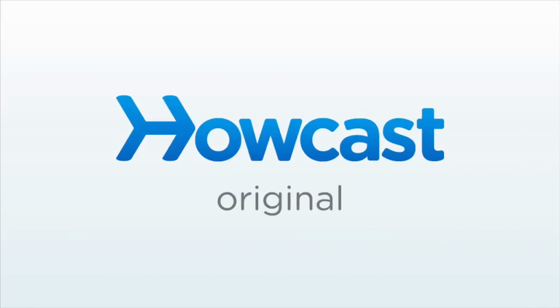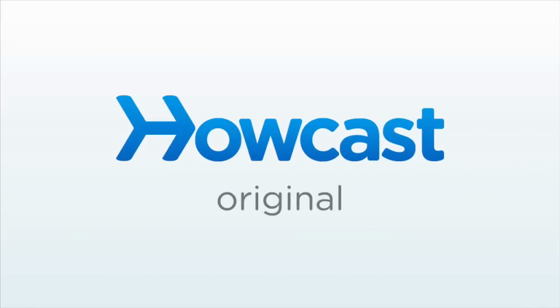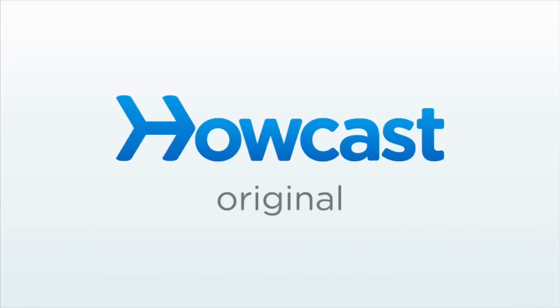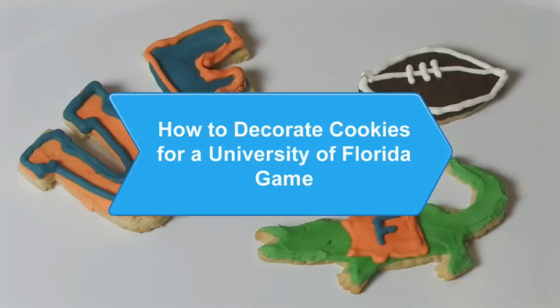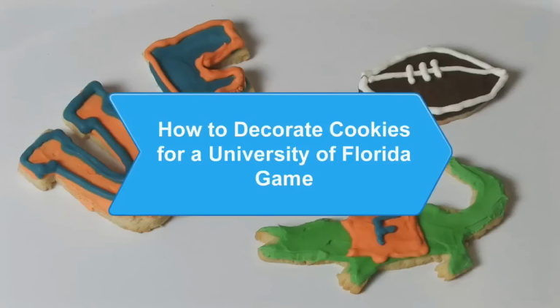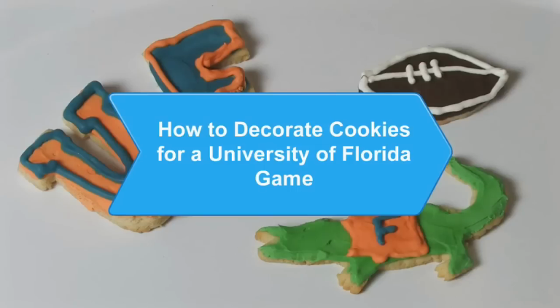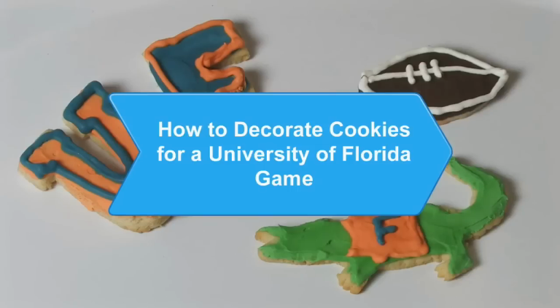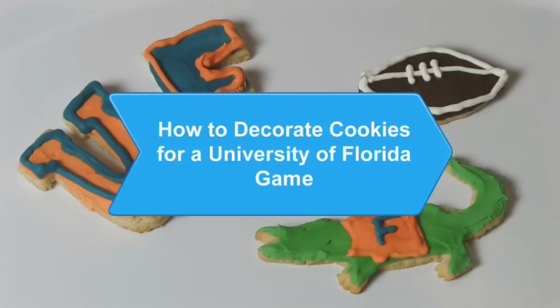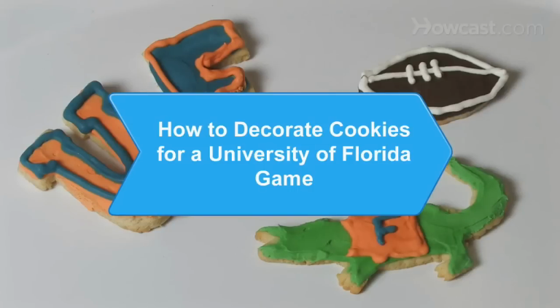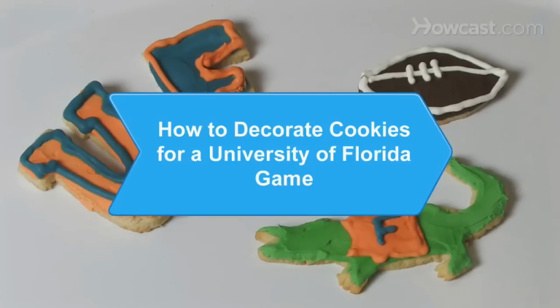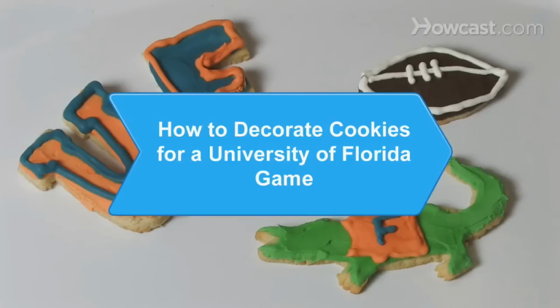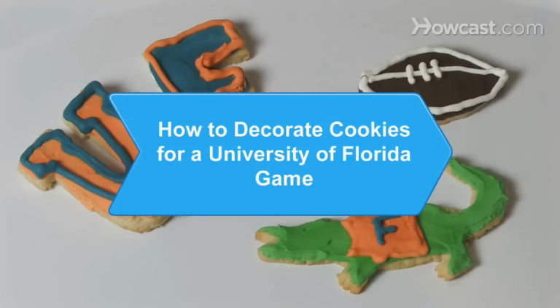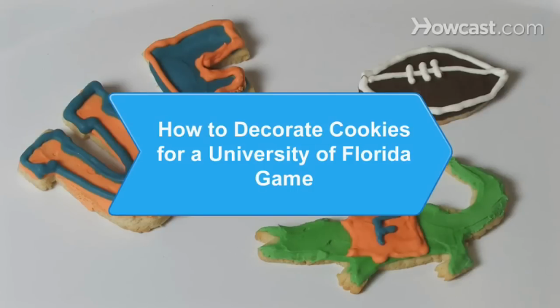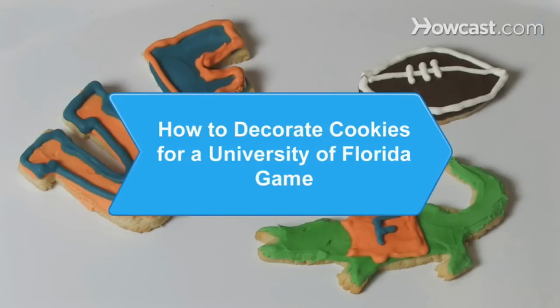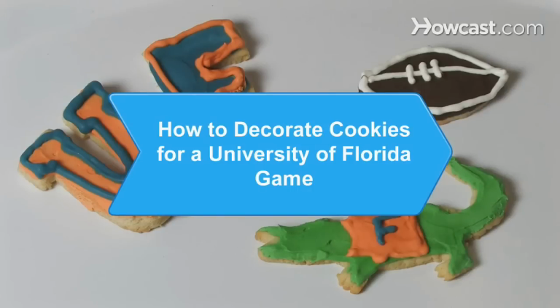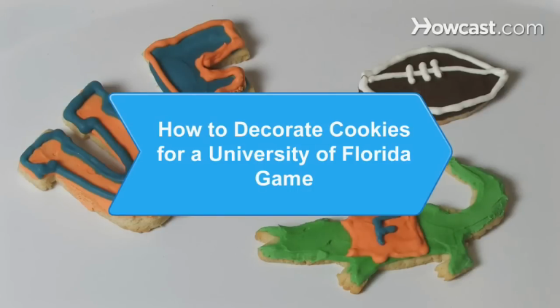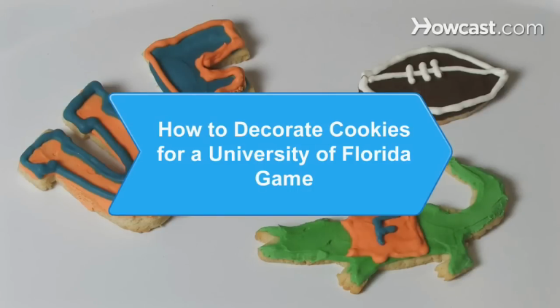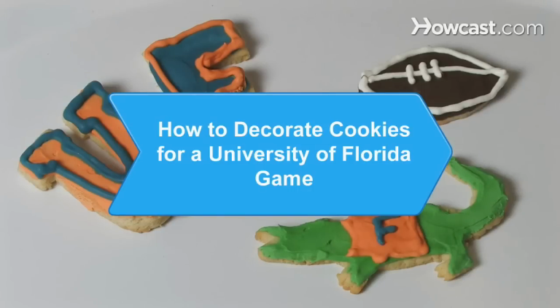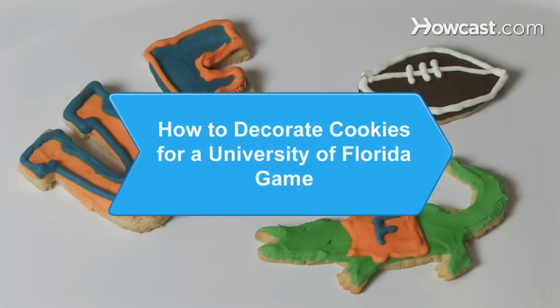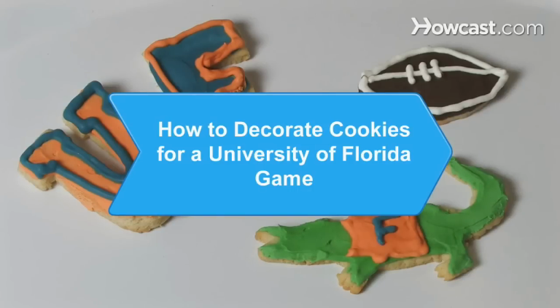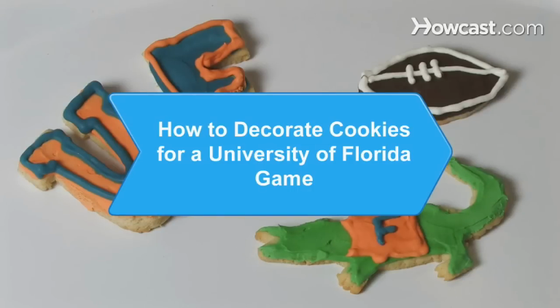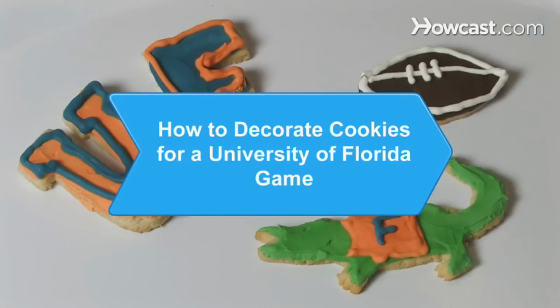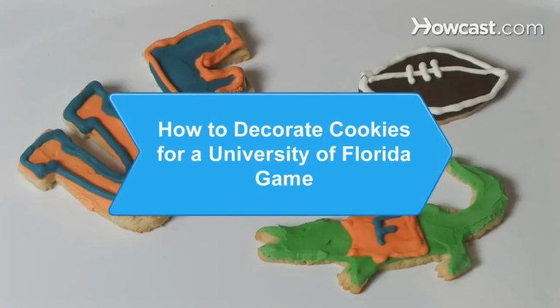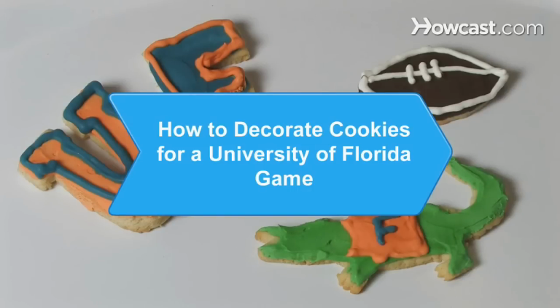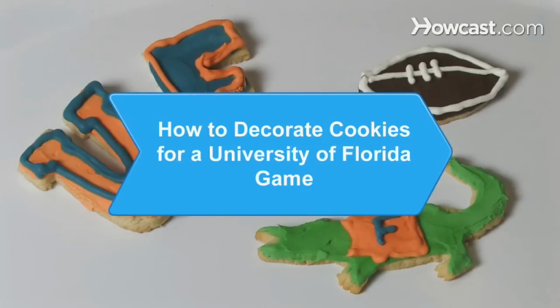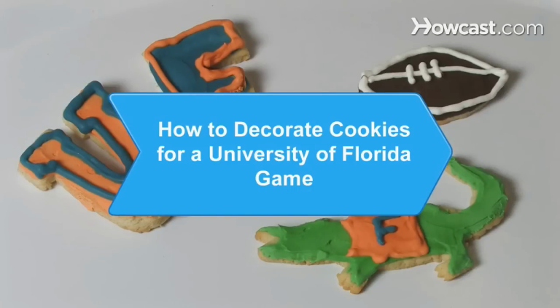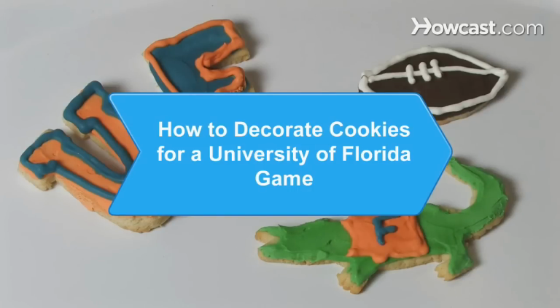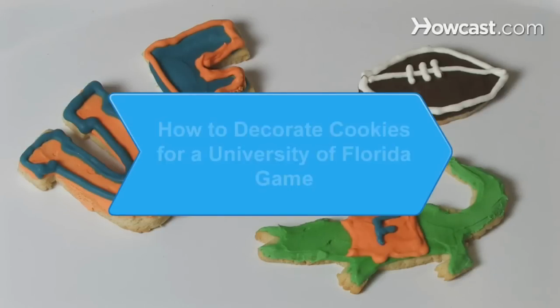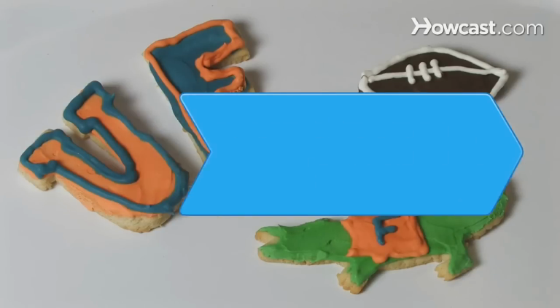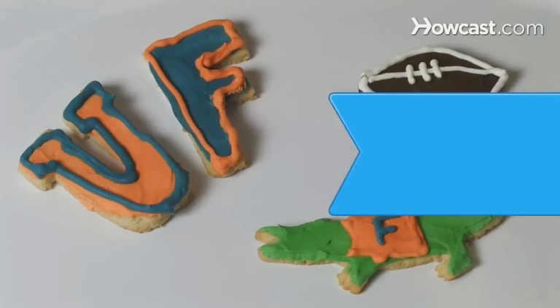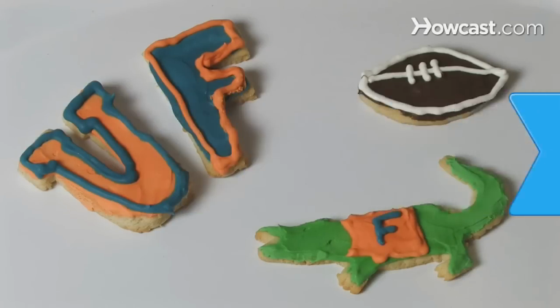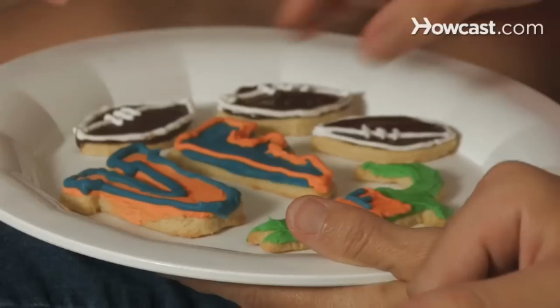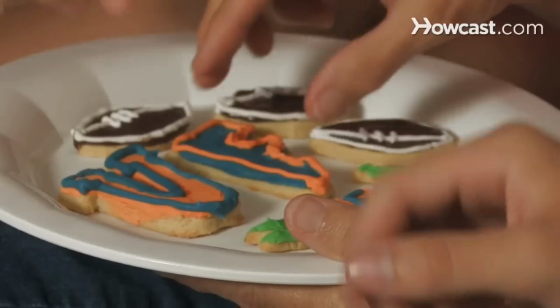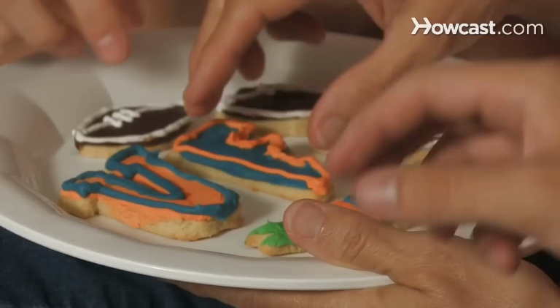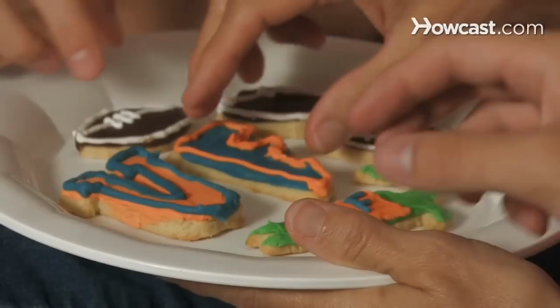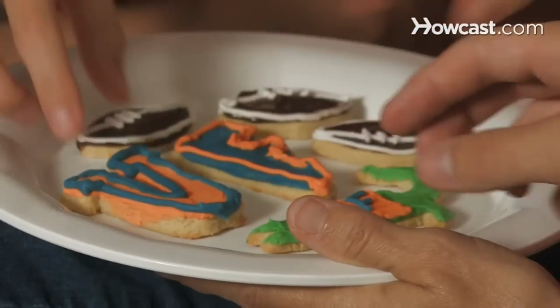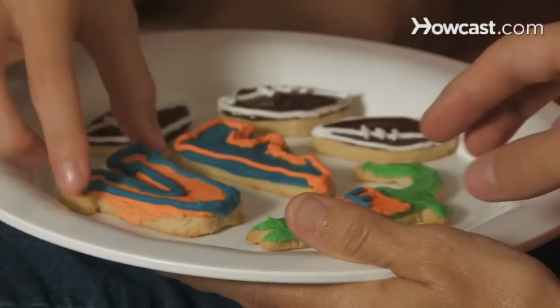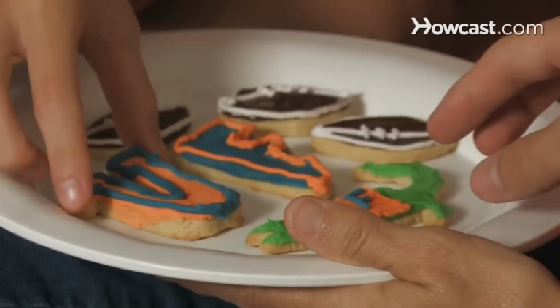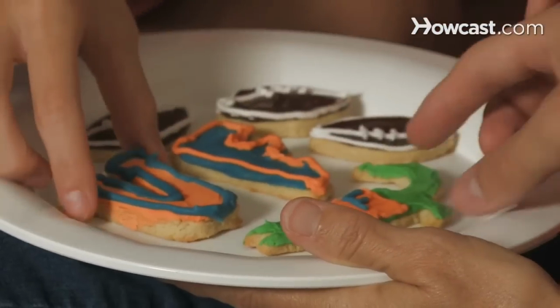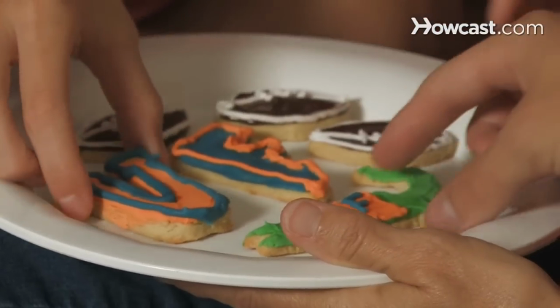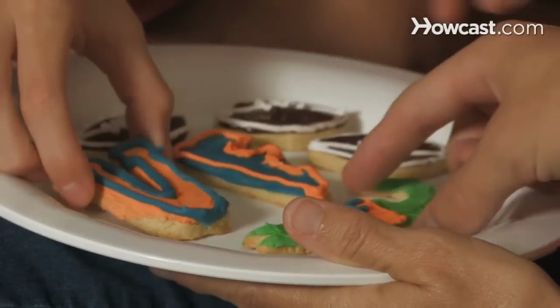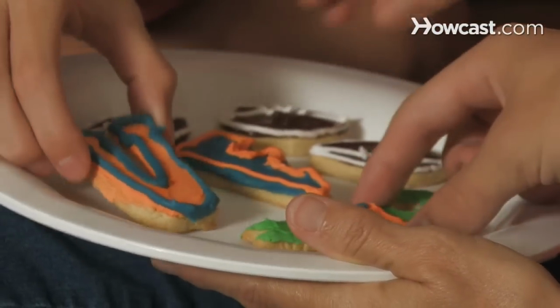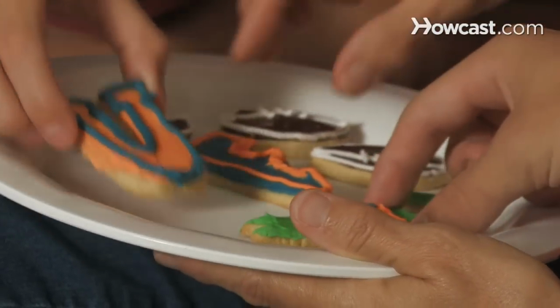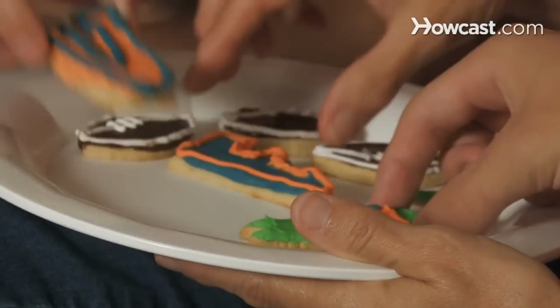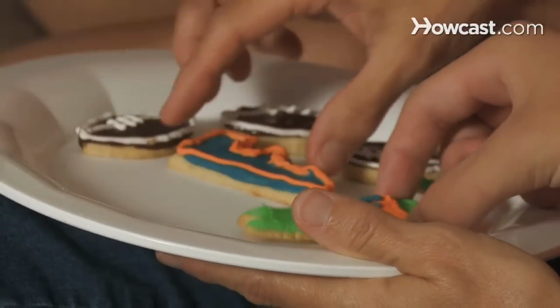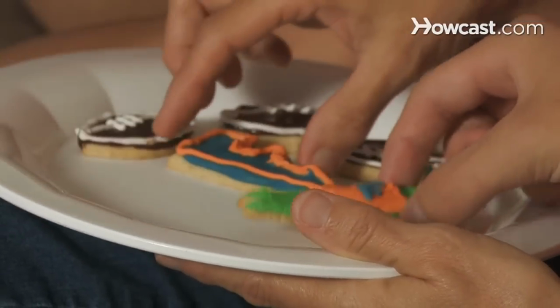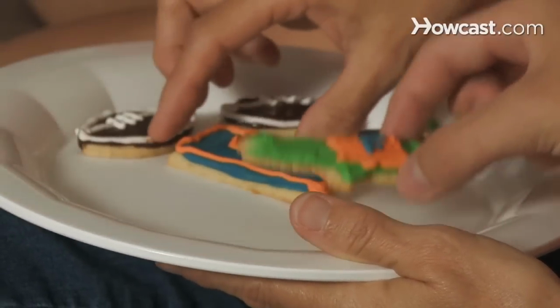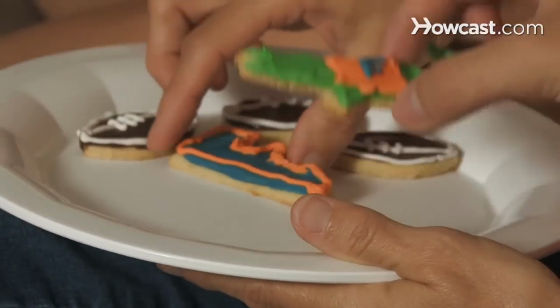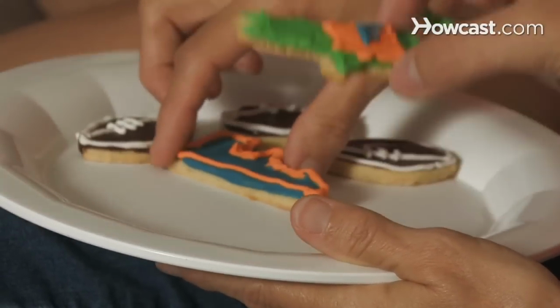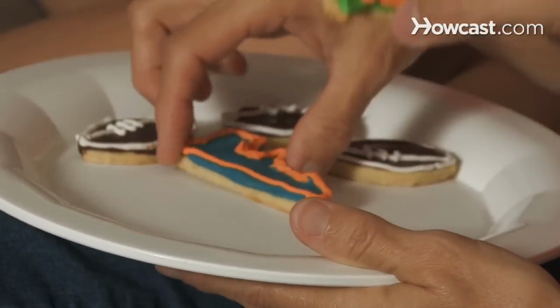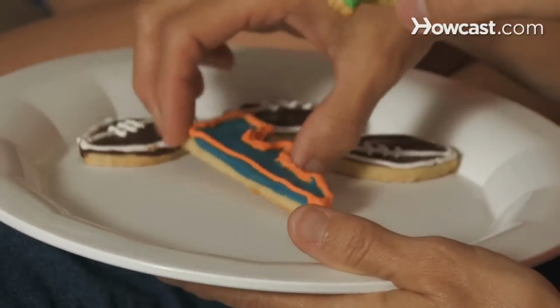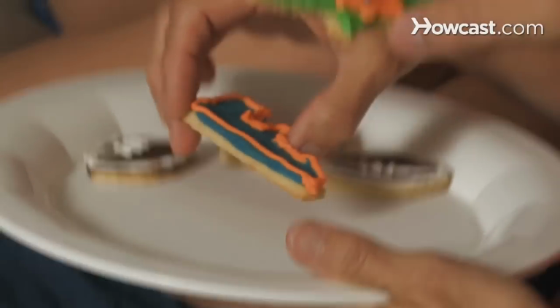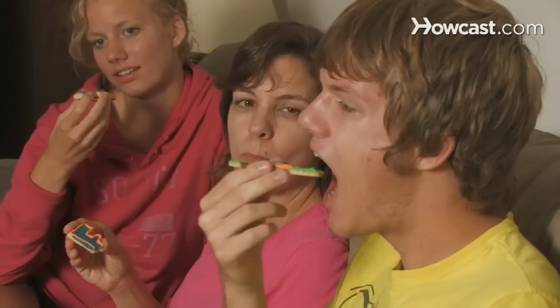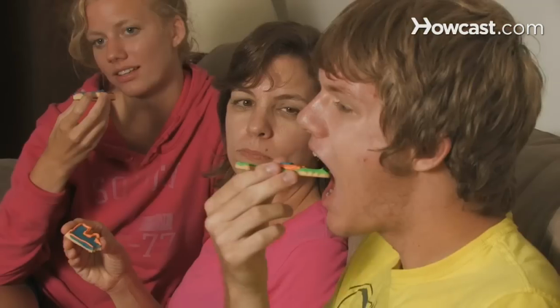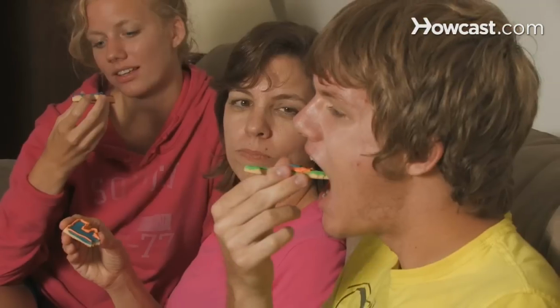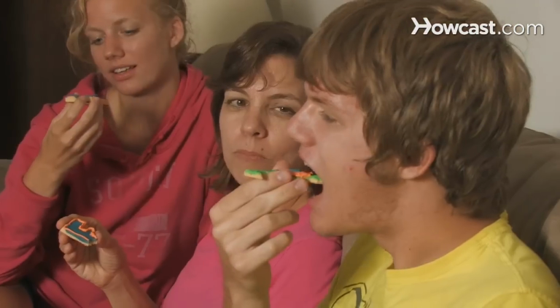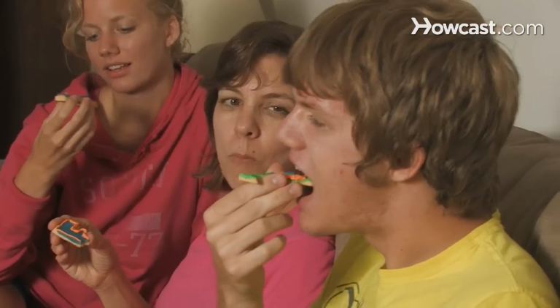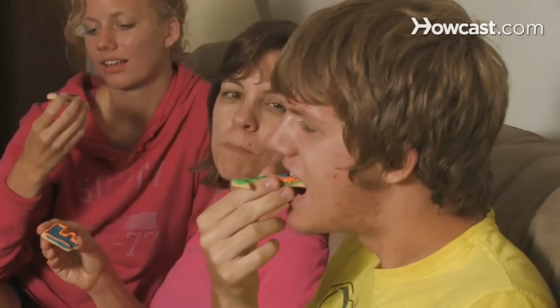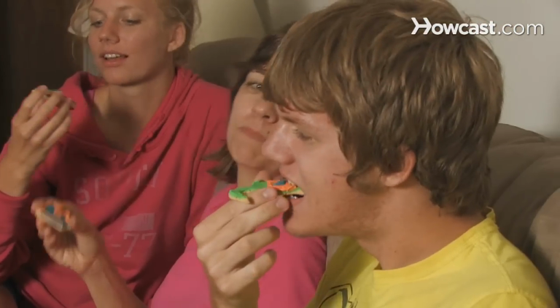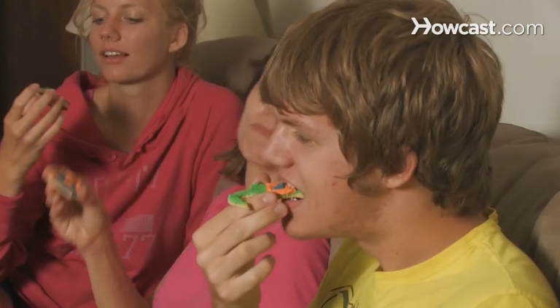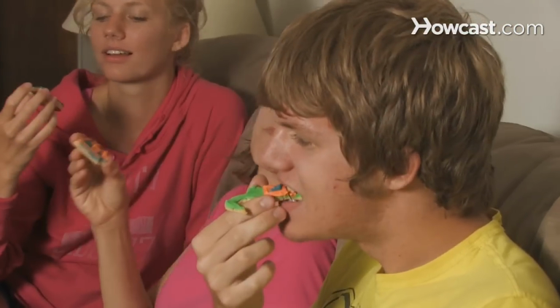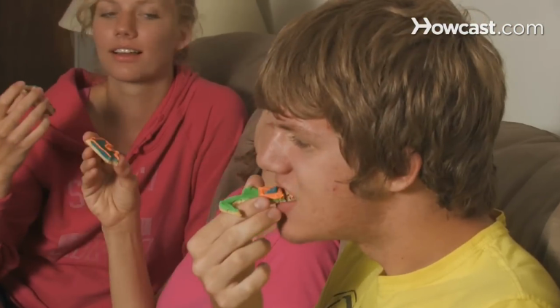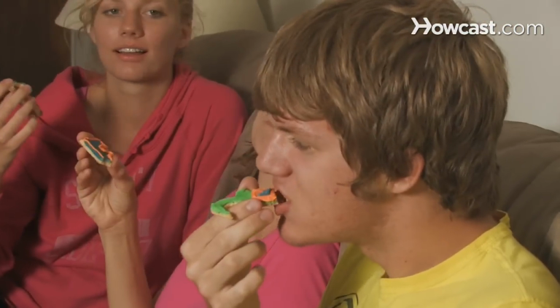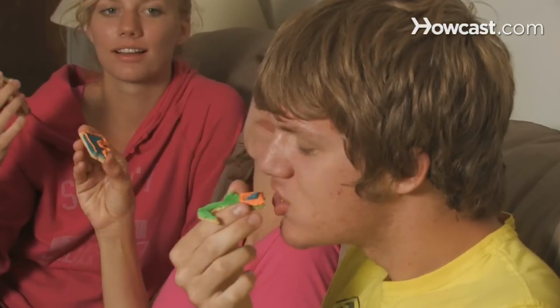How to Decorate Cookies for a University of Florida Game. Cheering on the Gators will be that much sweeter with these tasty treats in your mouth.